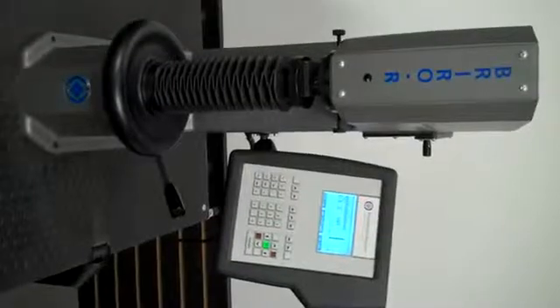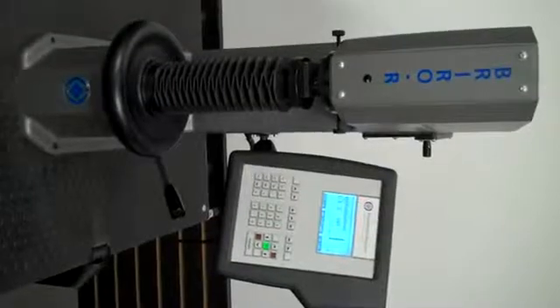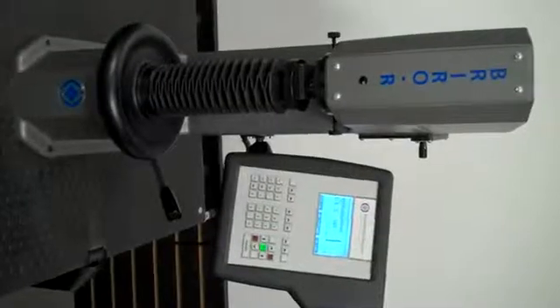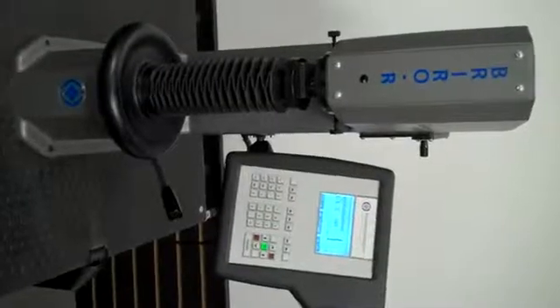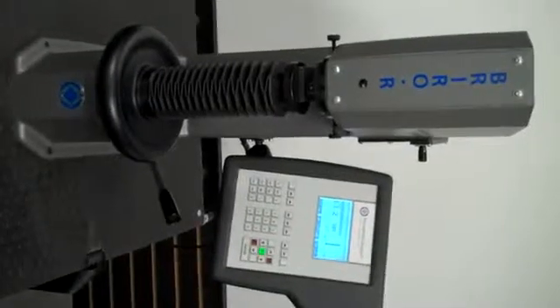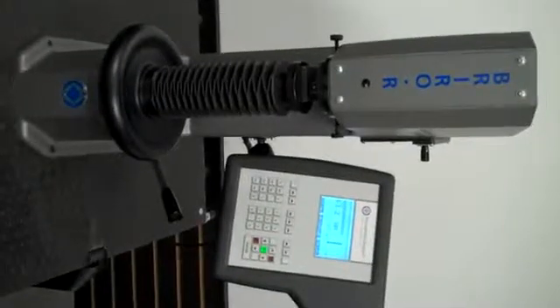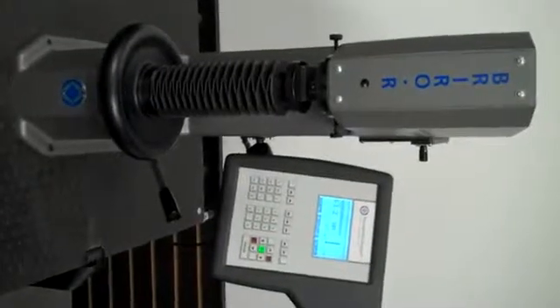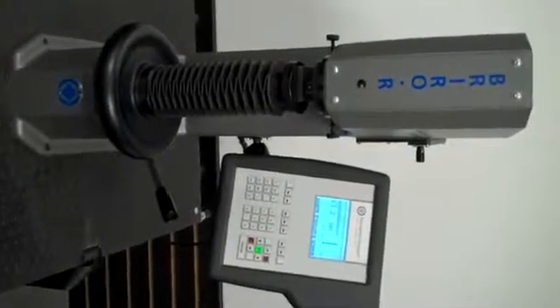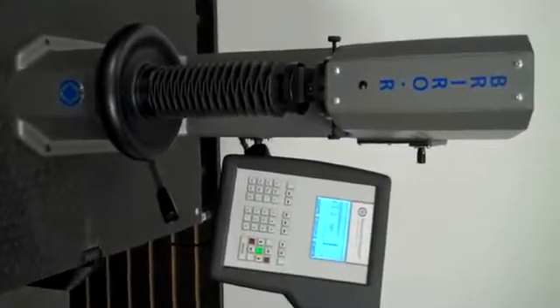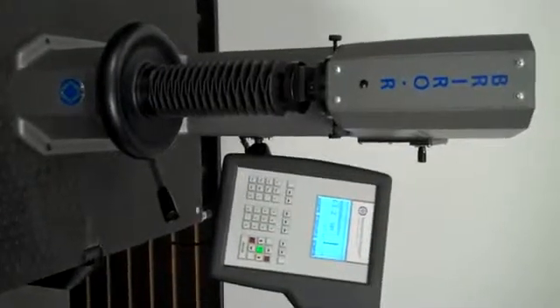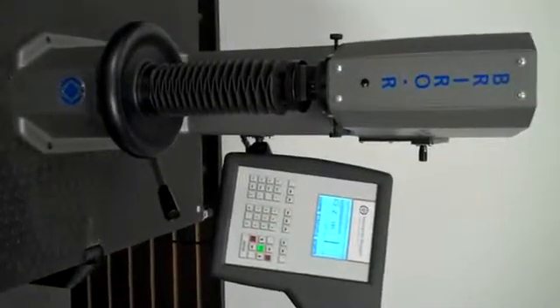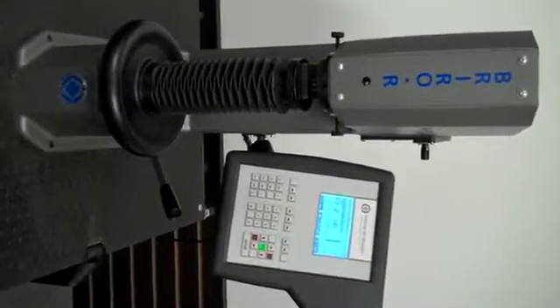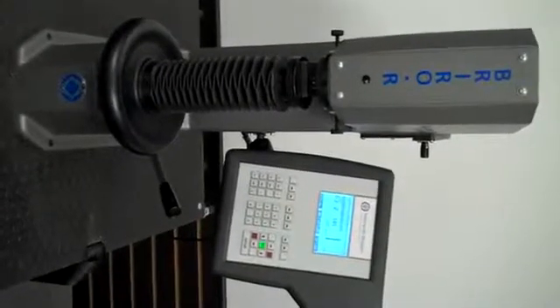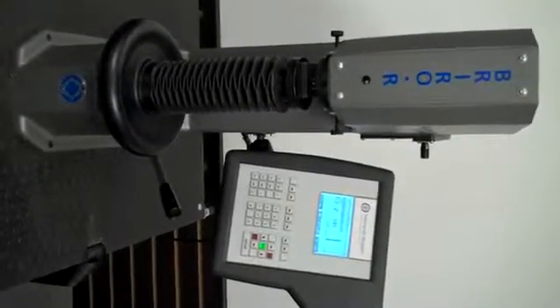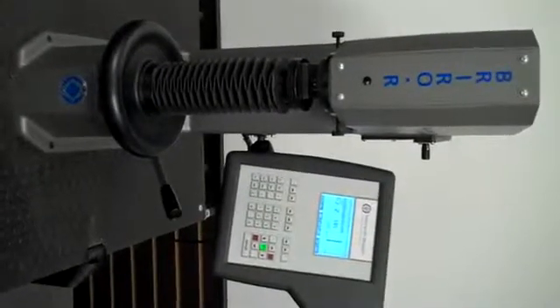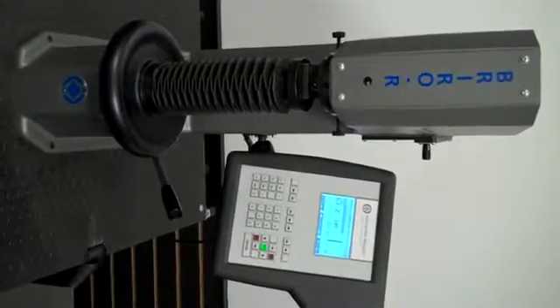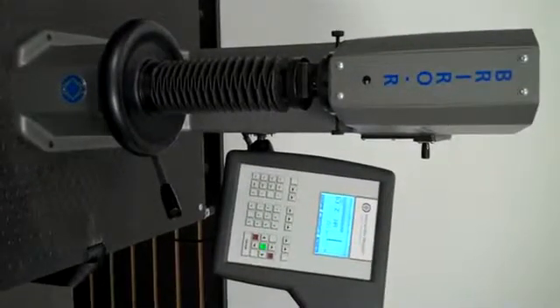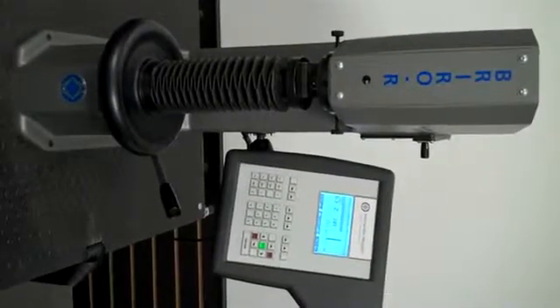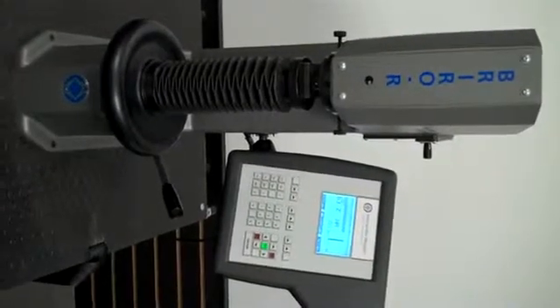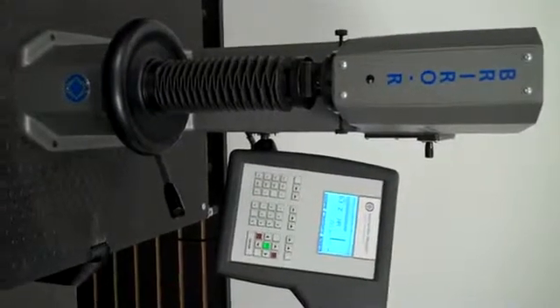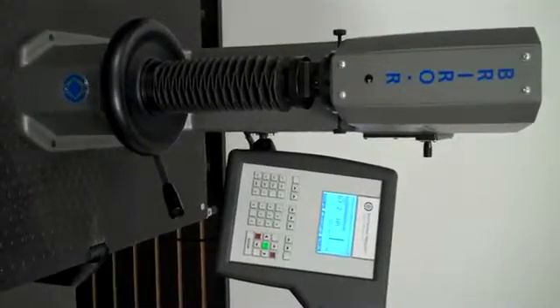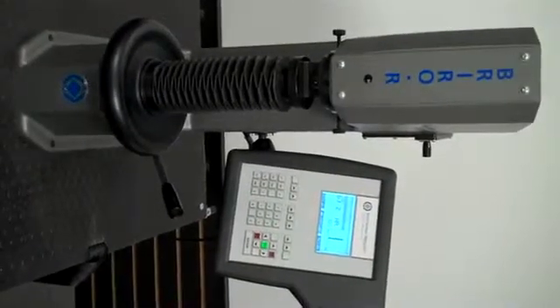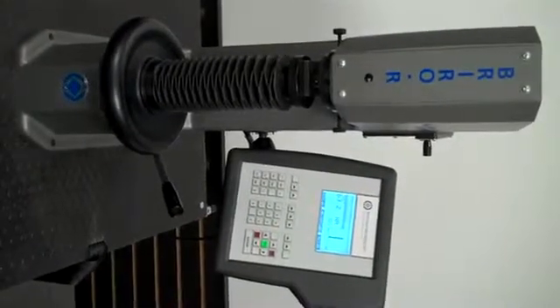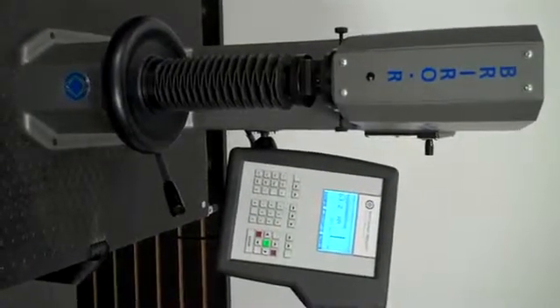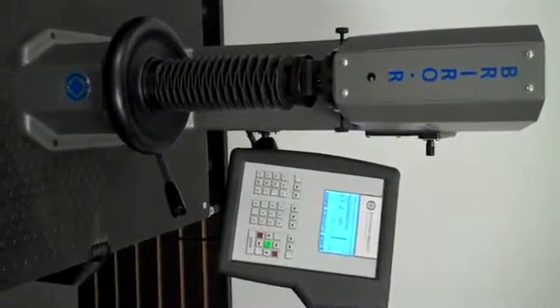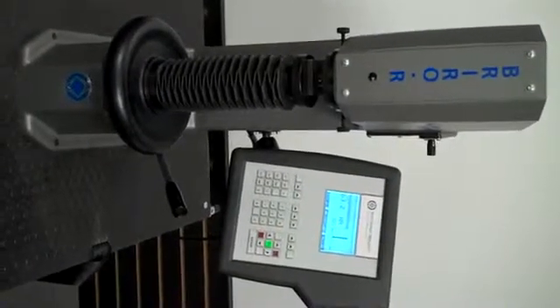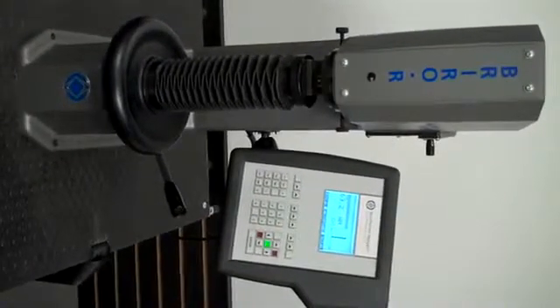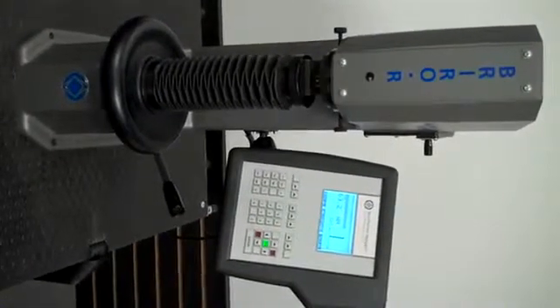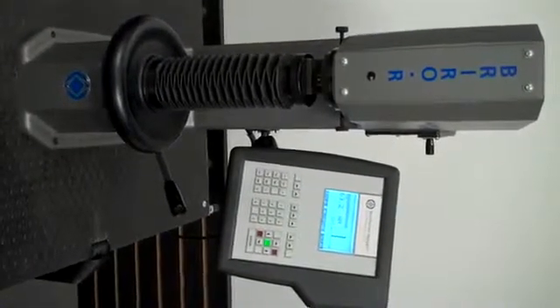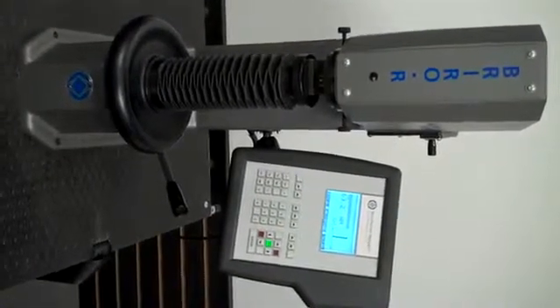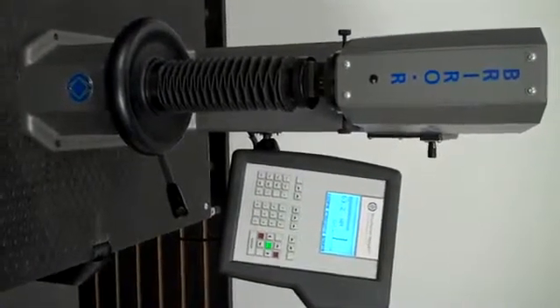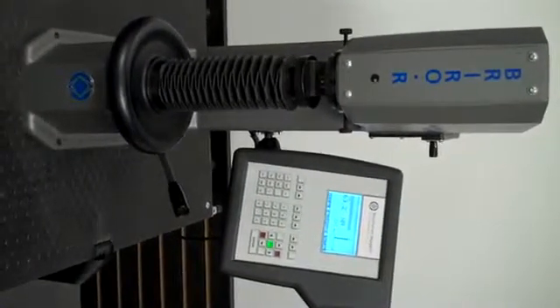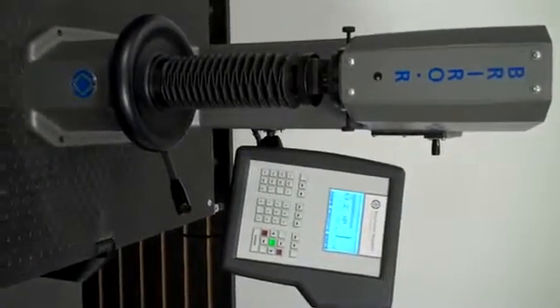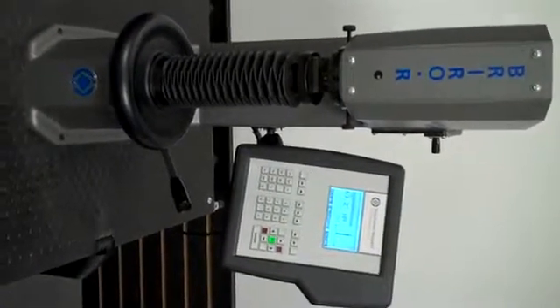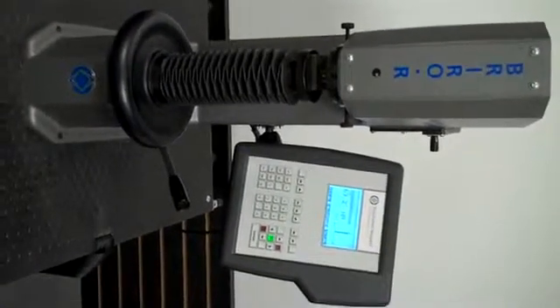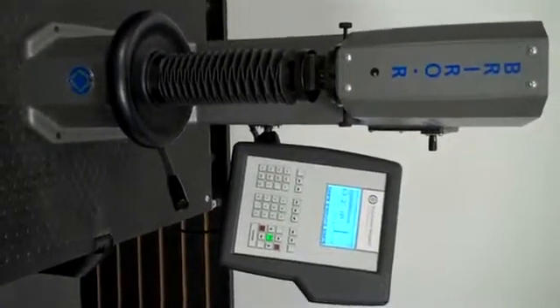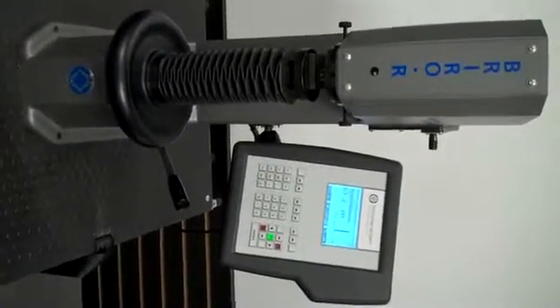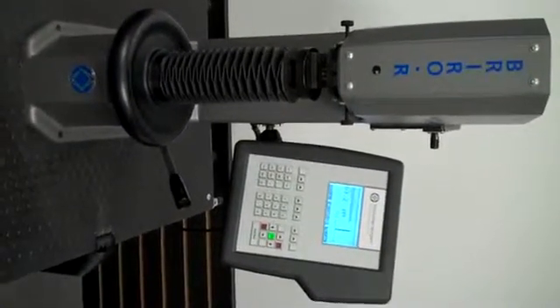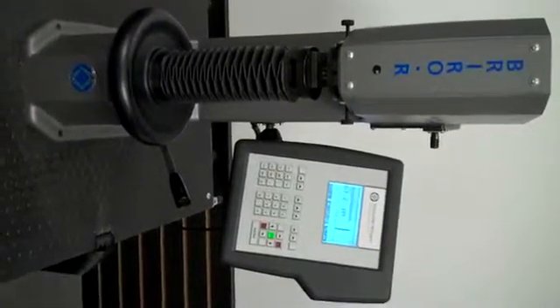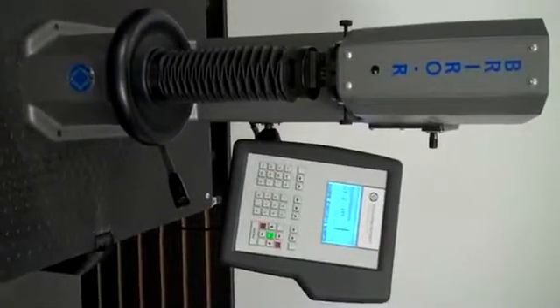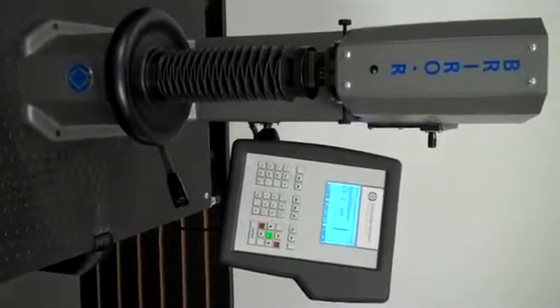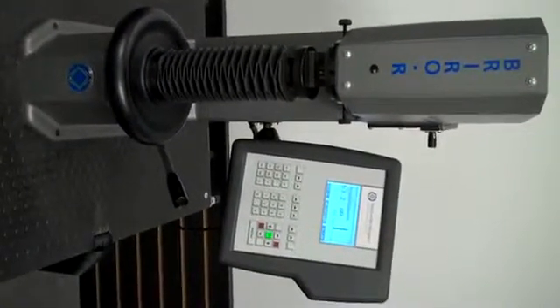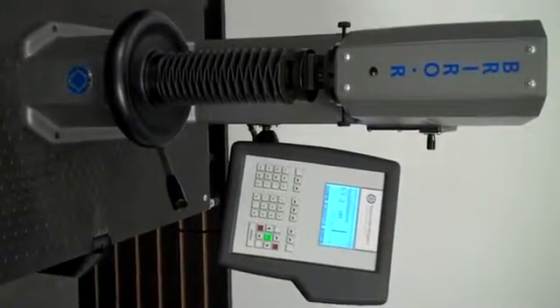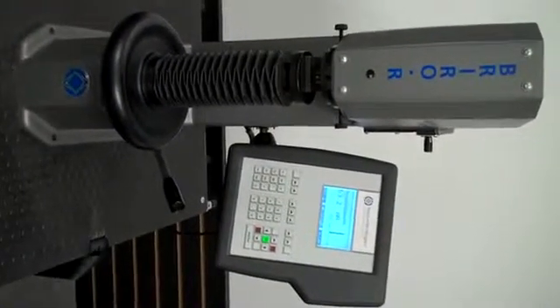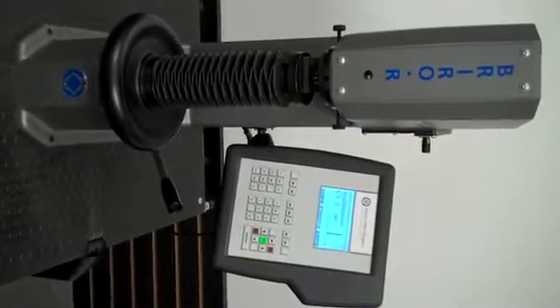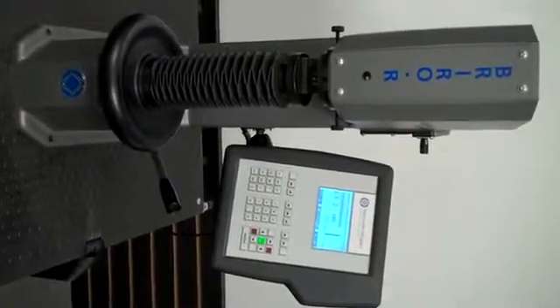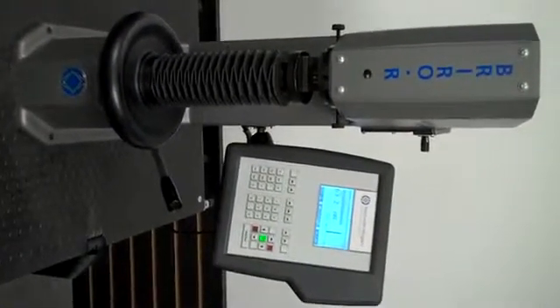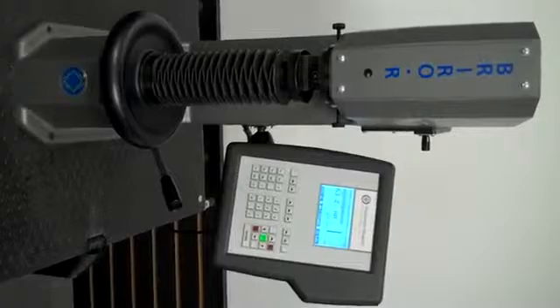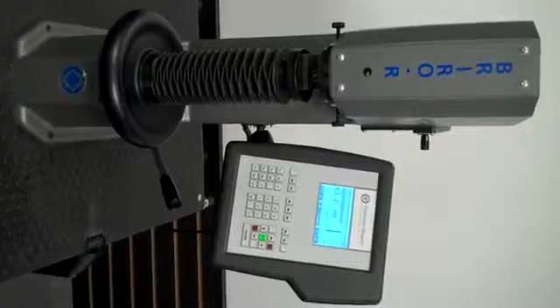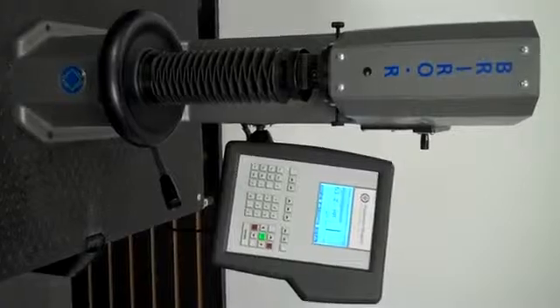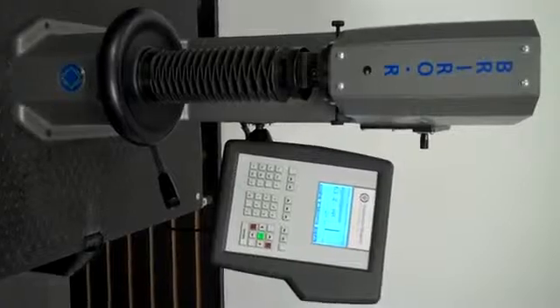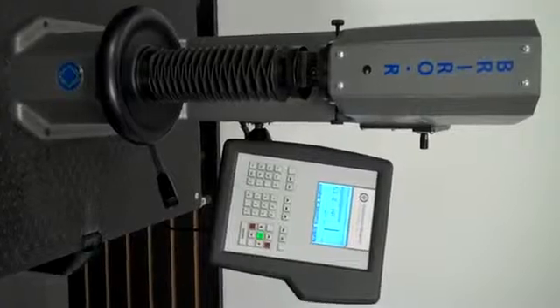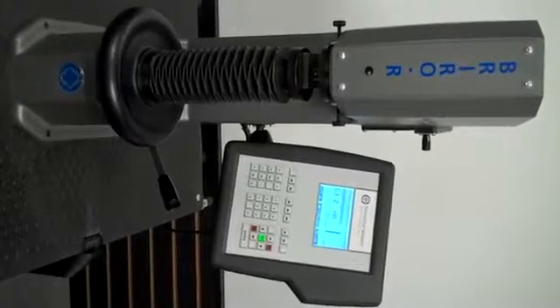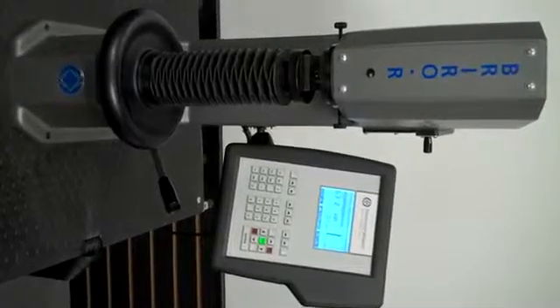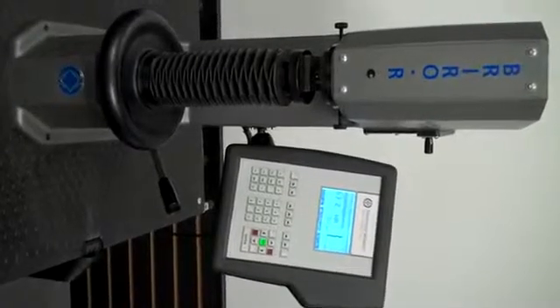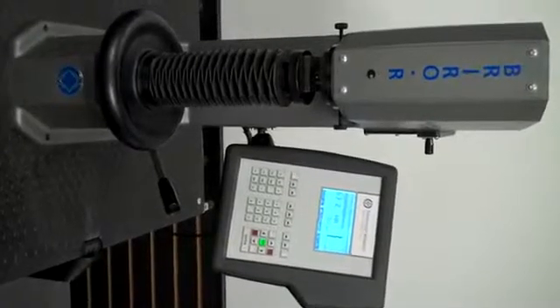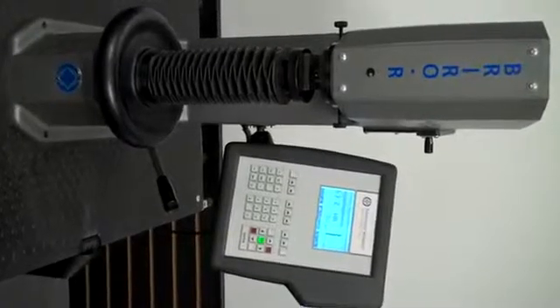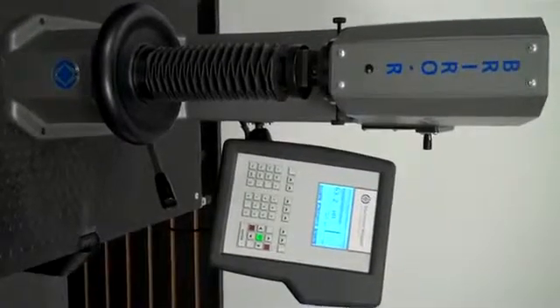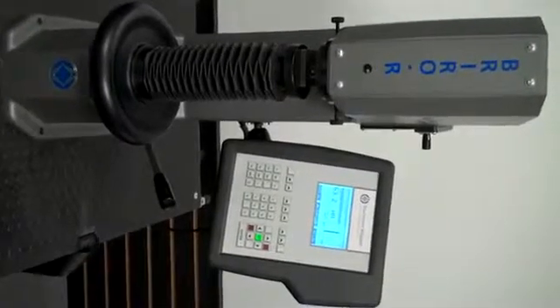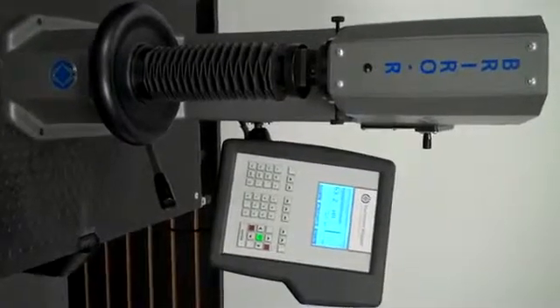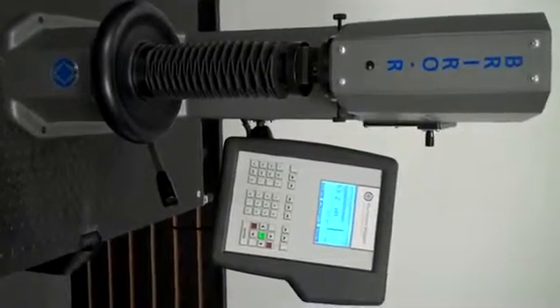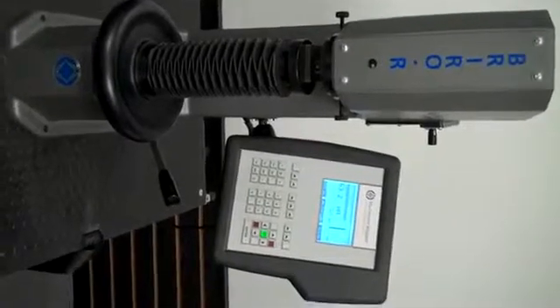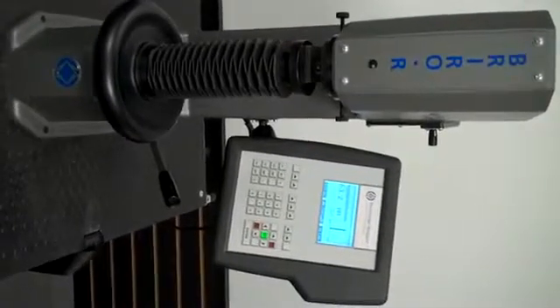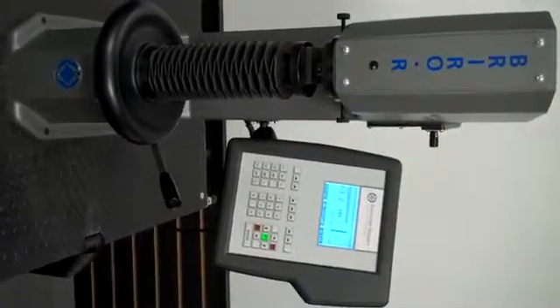Today we're going to talk about the Wilson Brewer R Clamping and Standard Rockwell Hardness Tester.